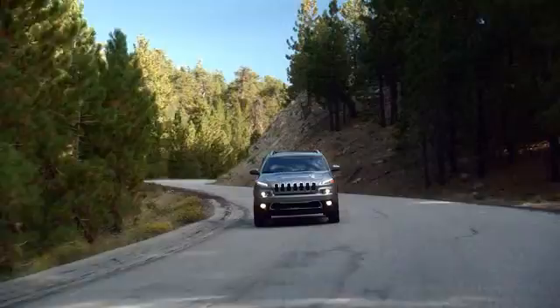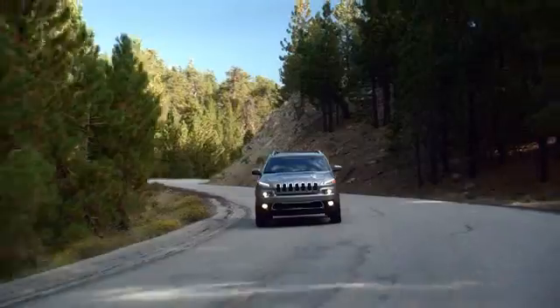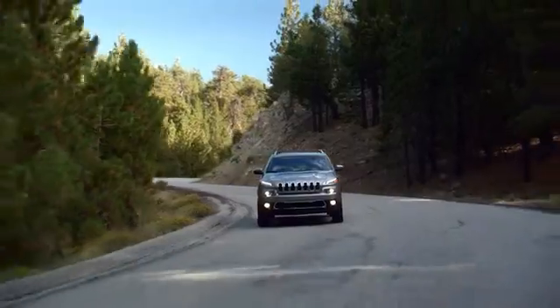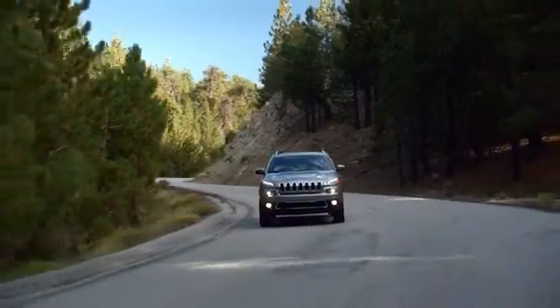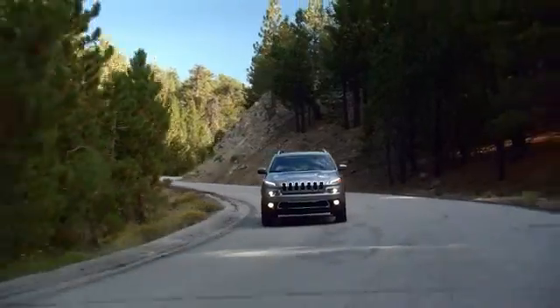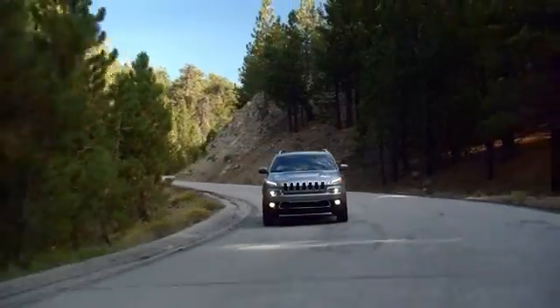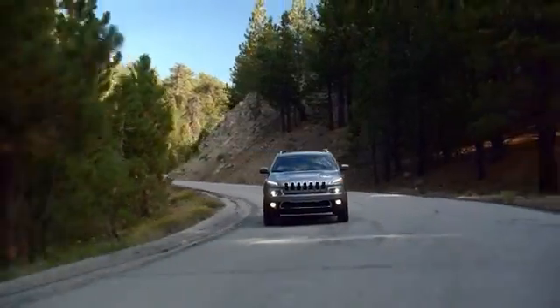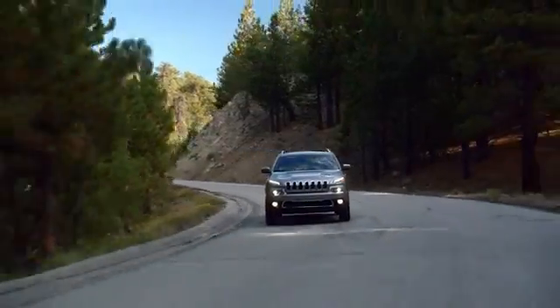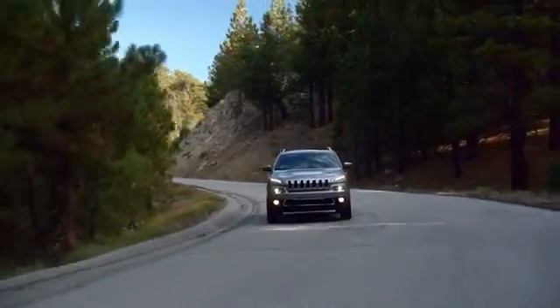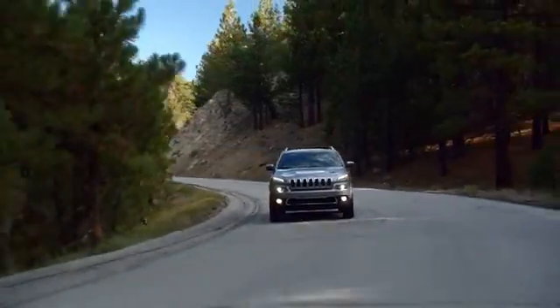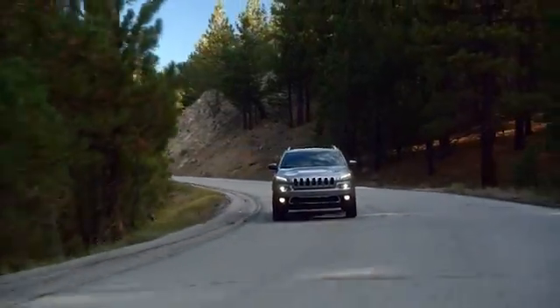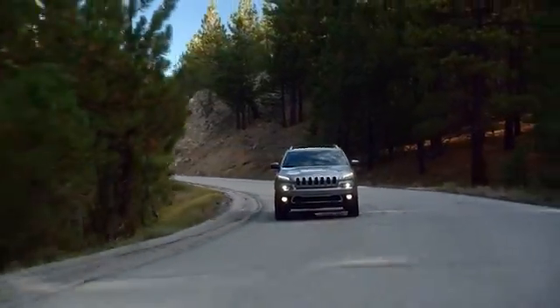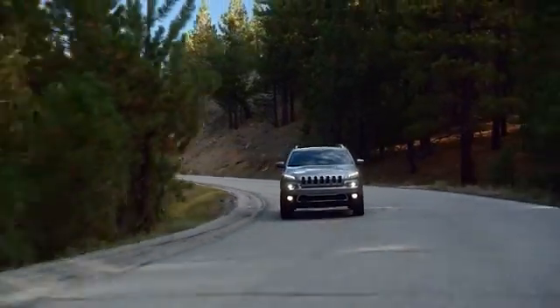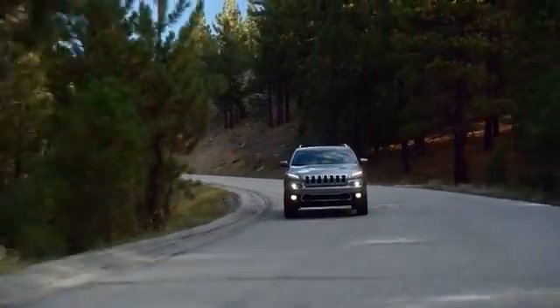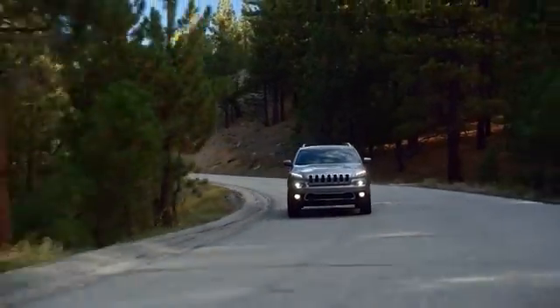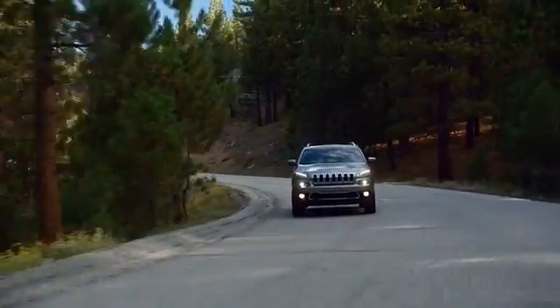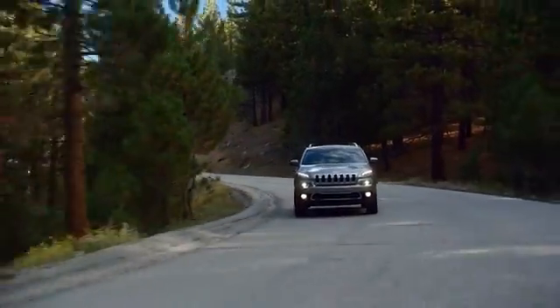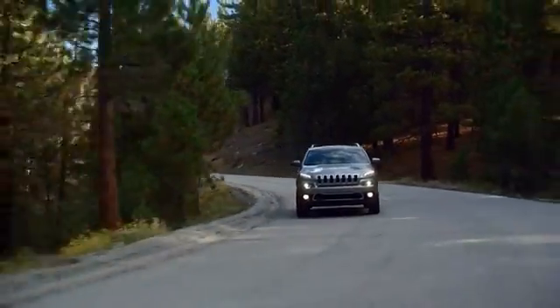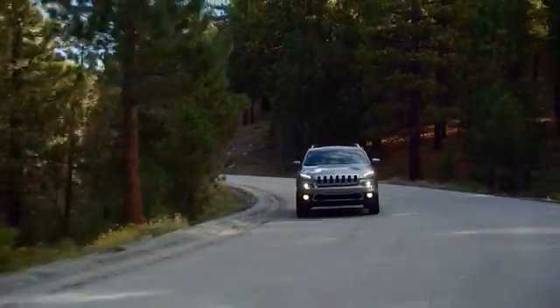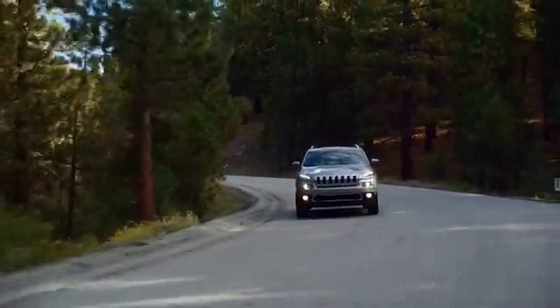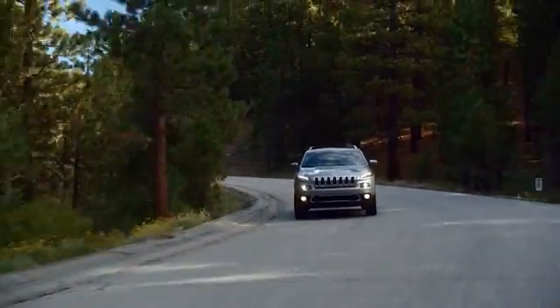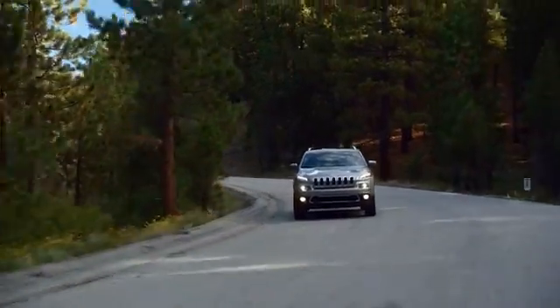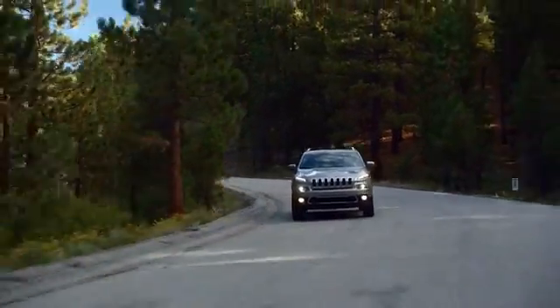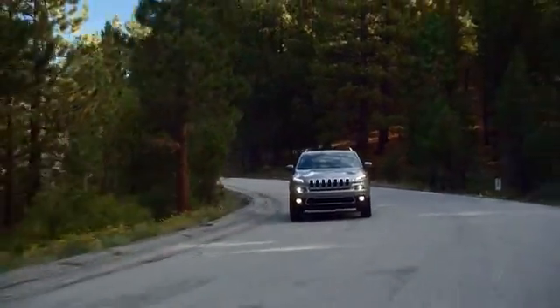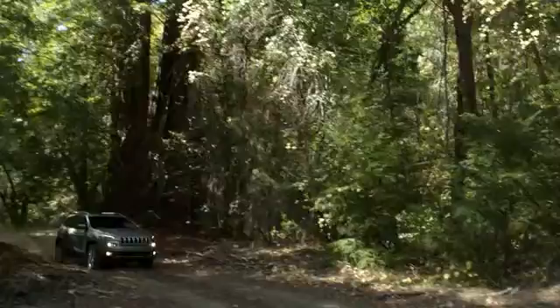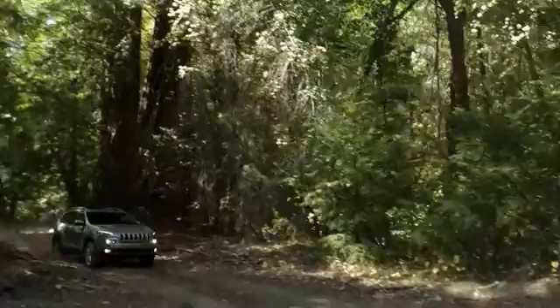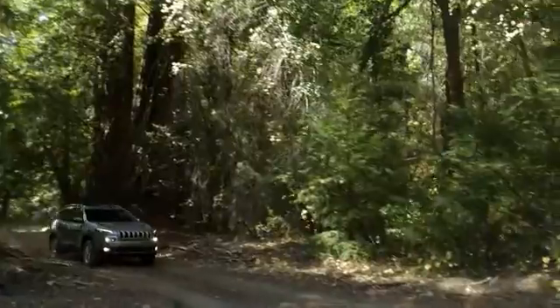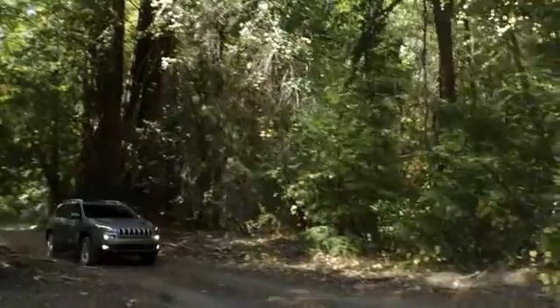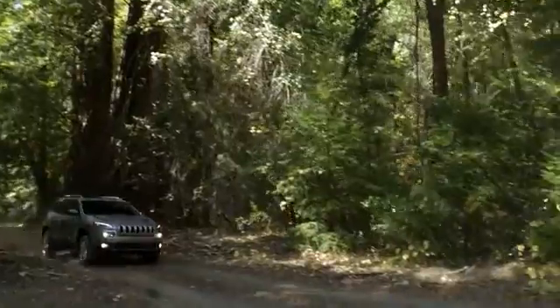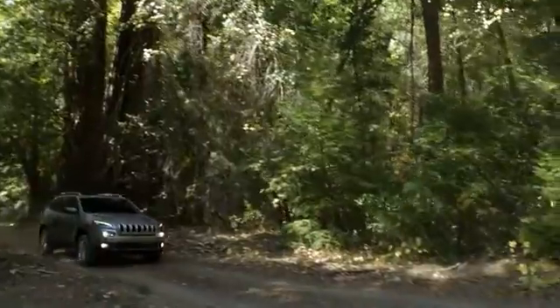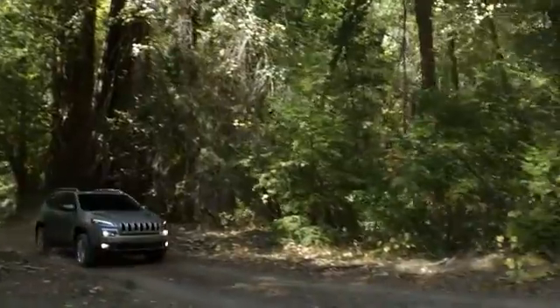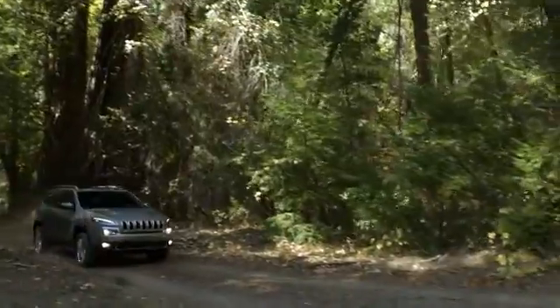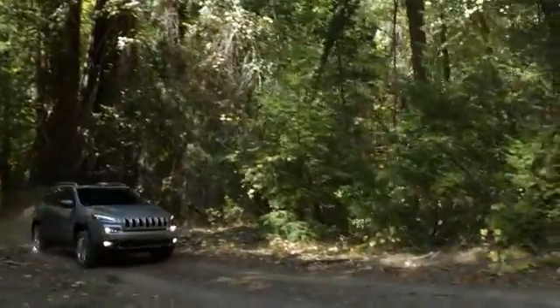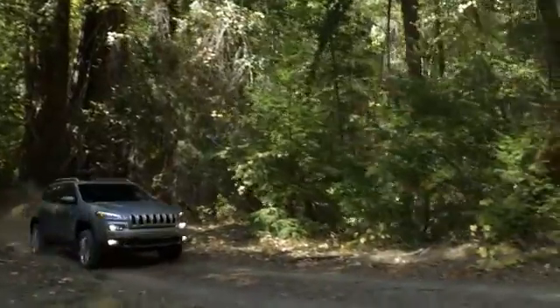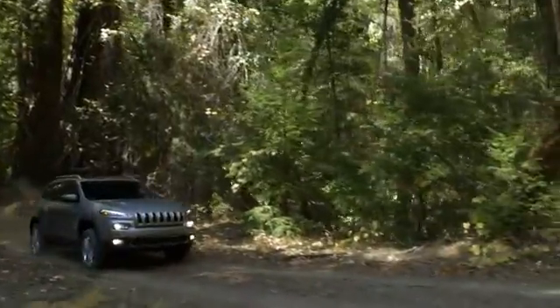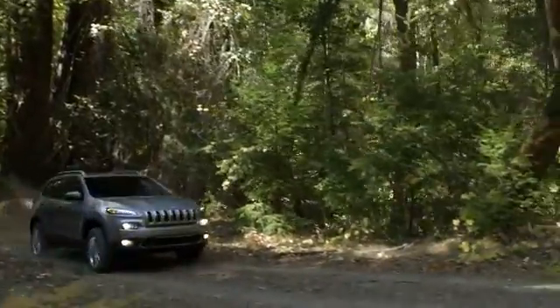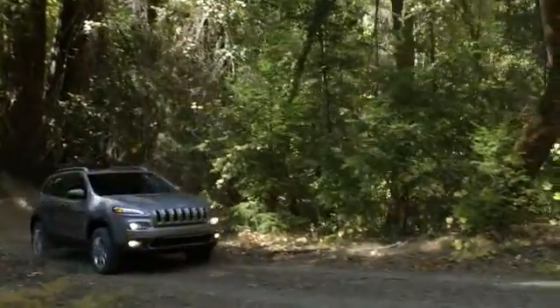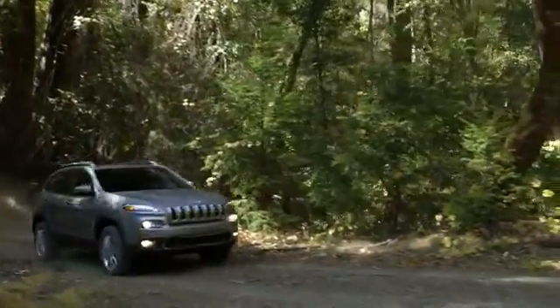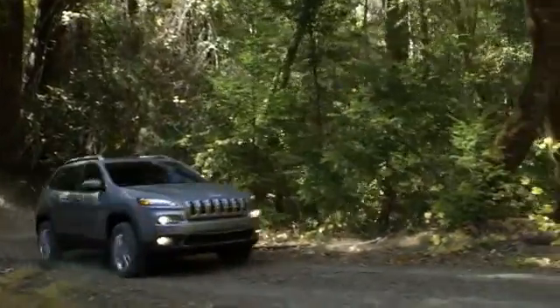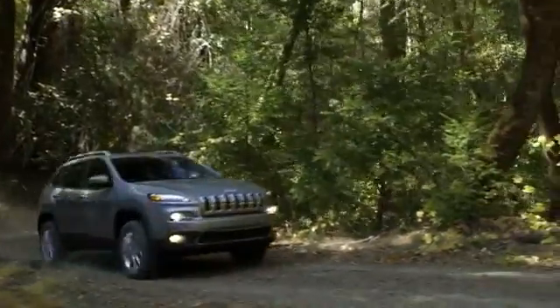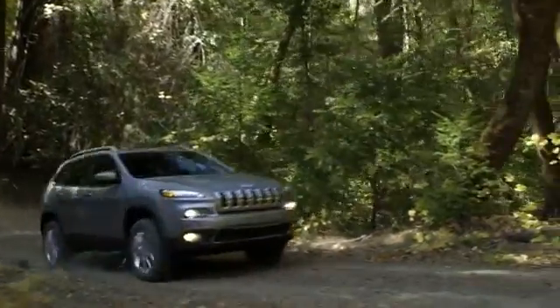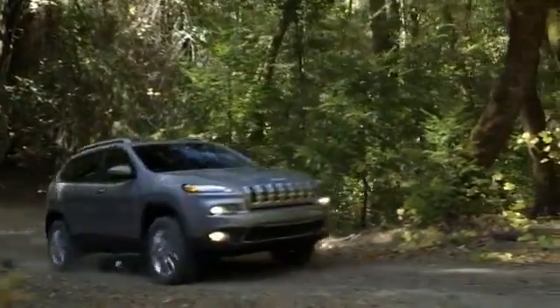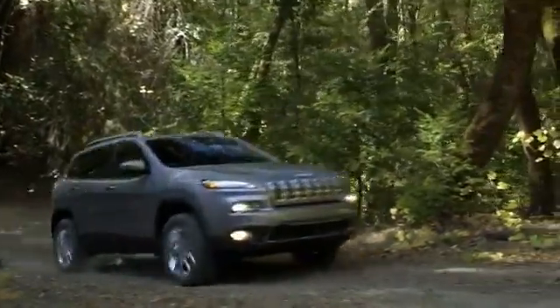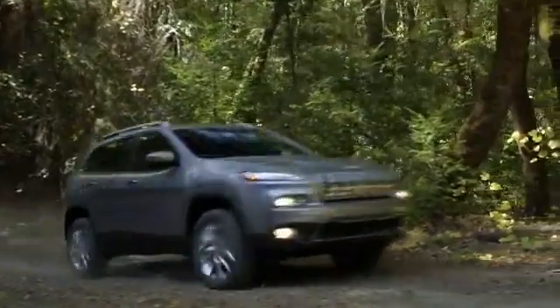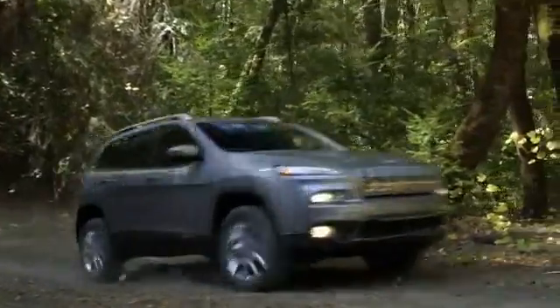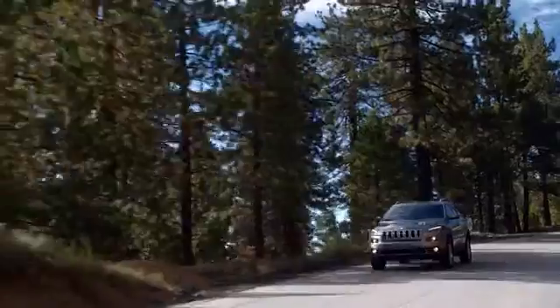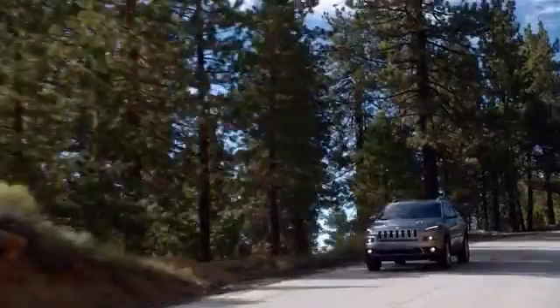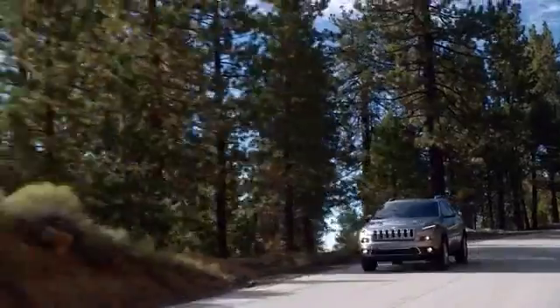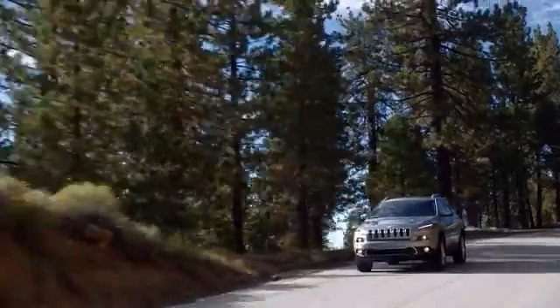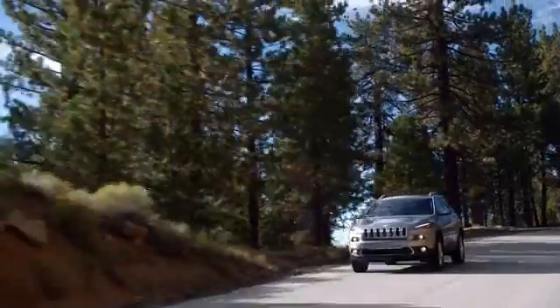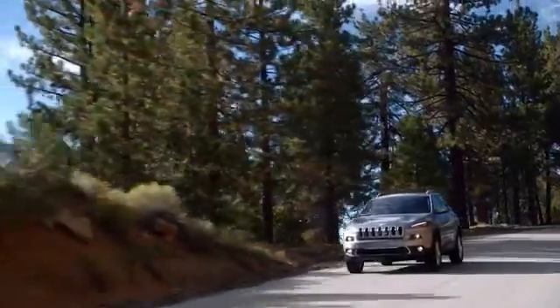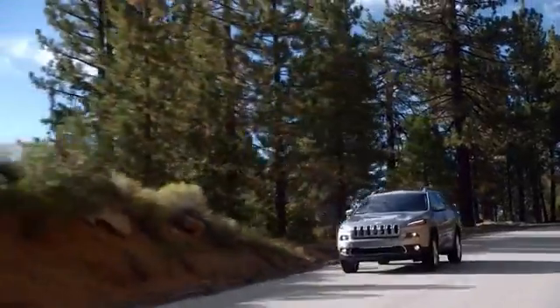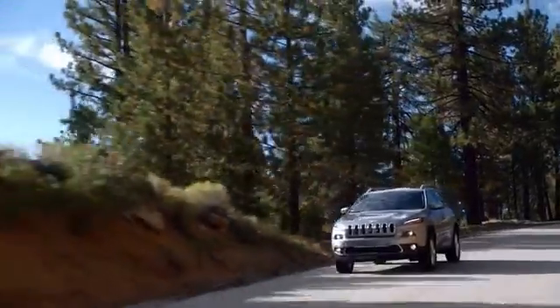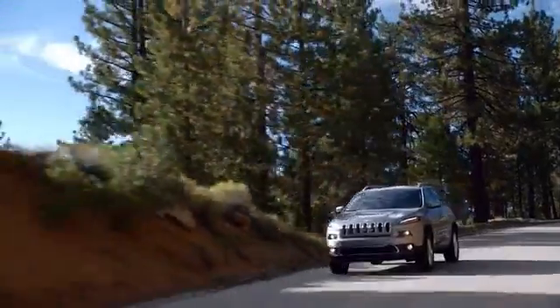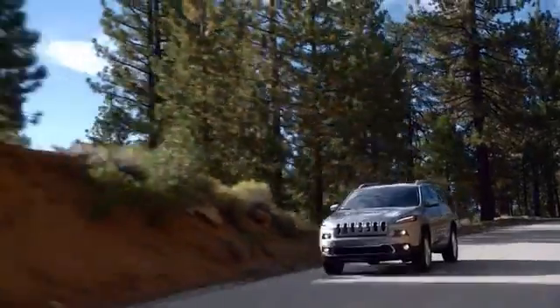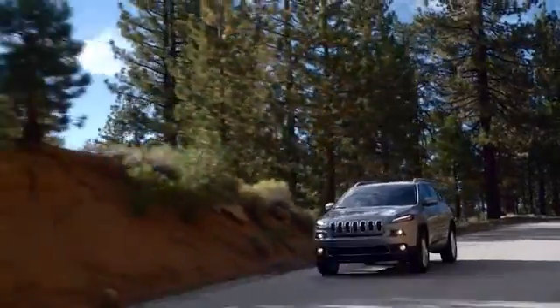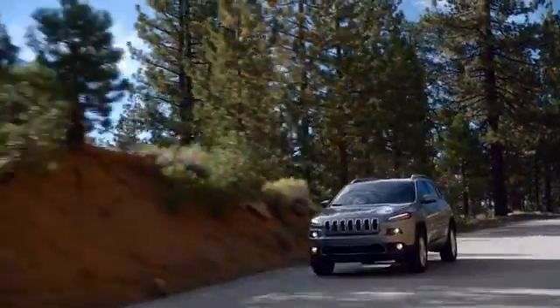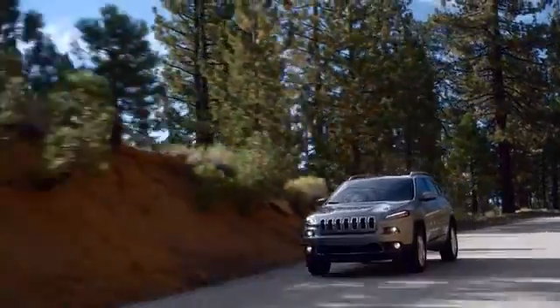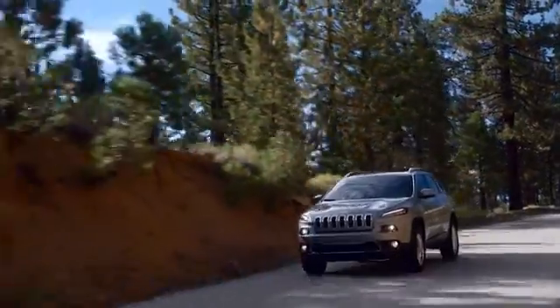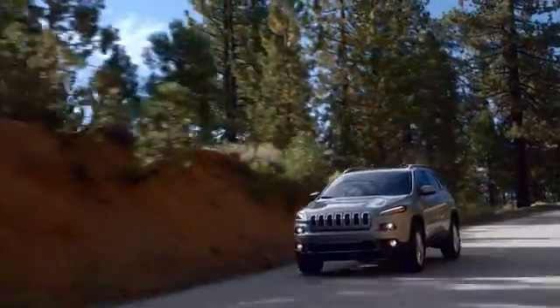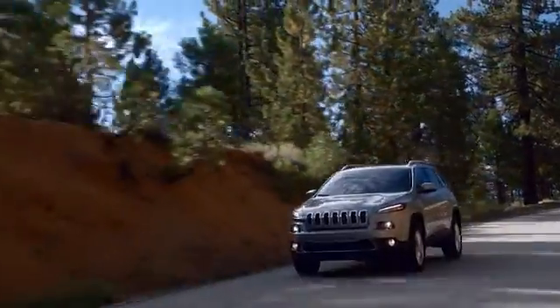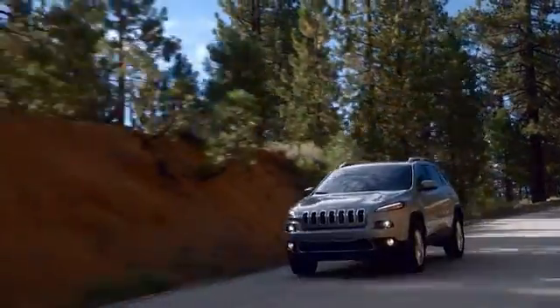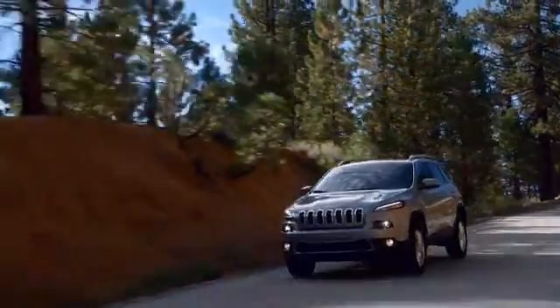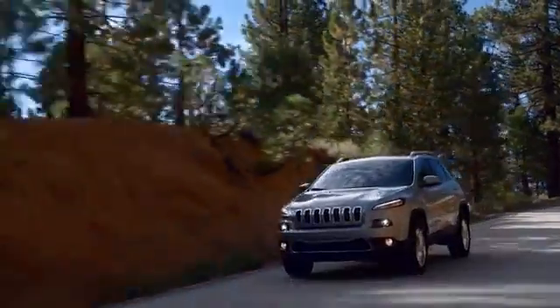Right now we're making ownership easy and affordable. Check out the special offers on this page and head out on your next adventure.